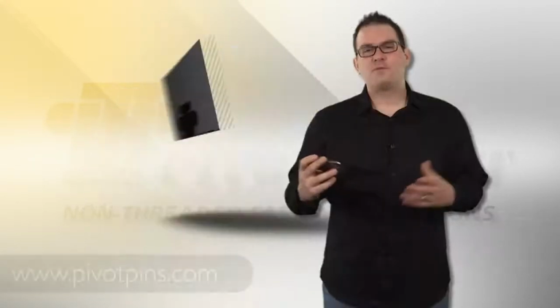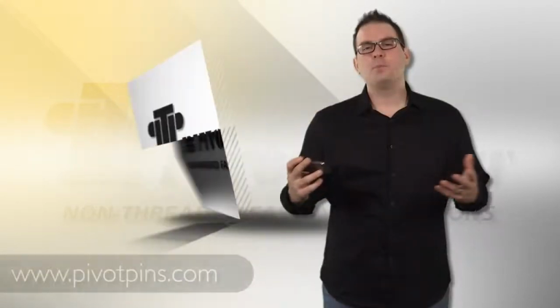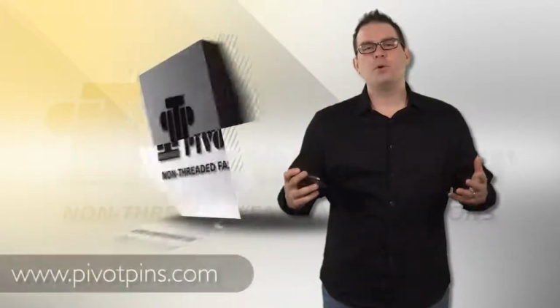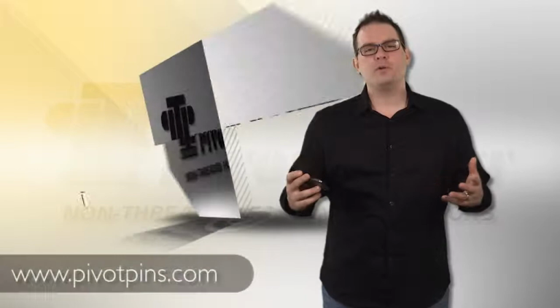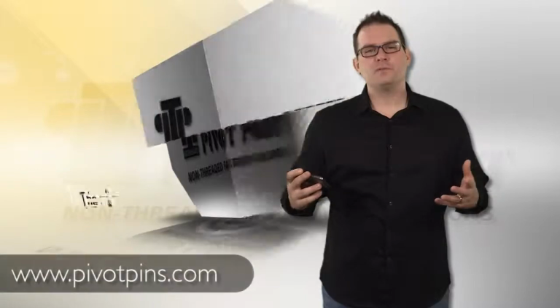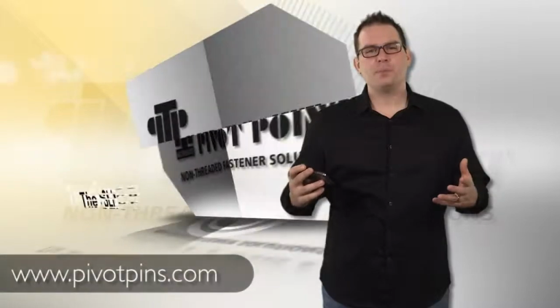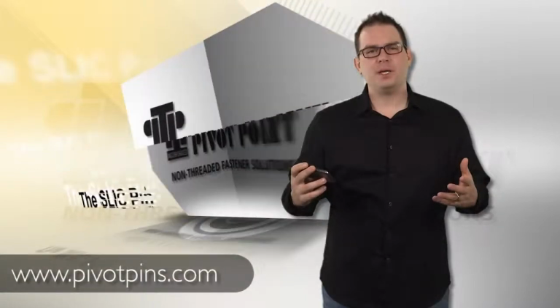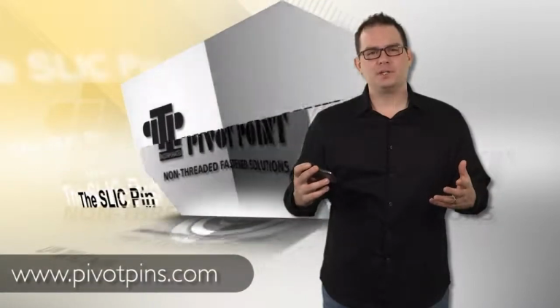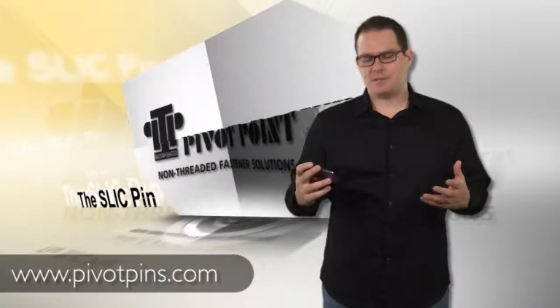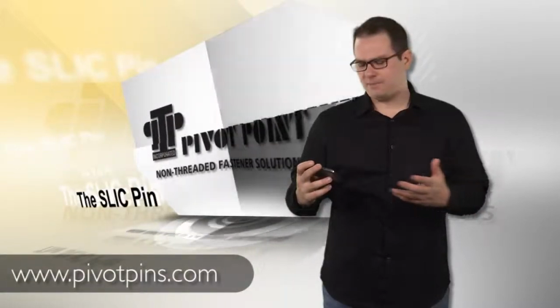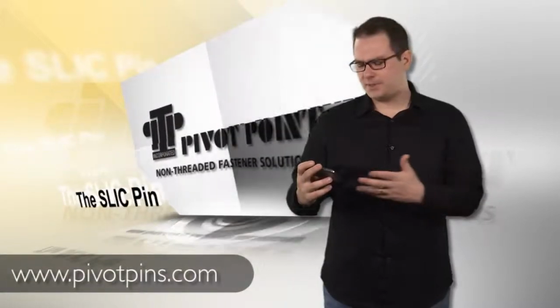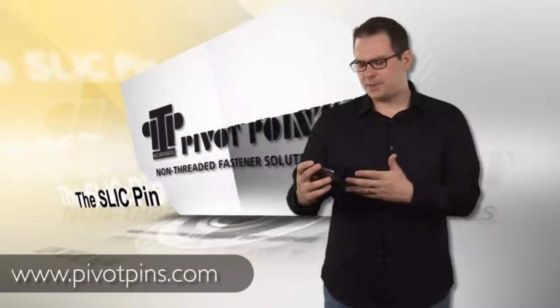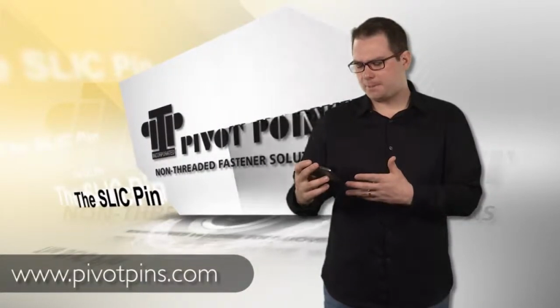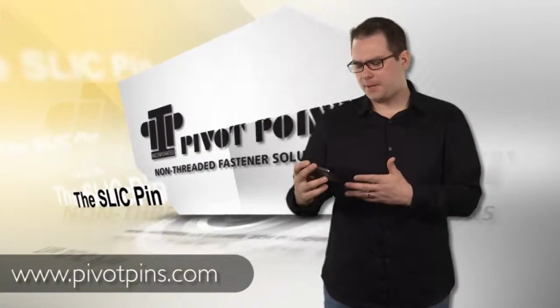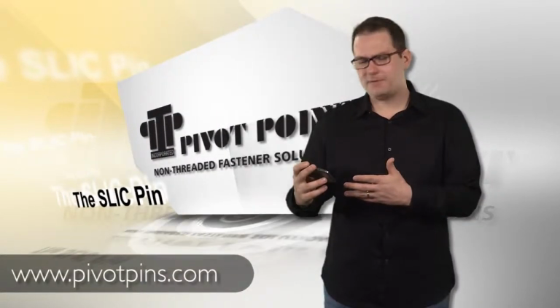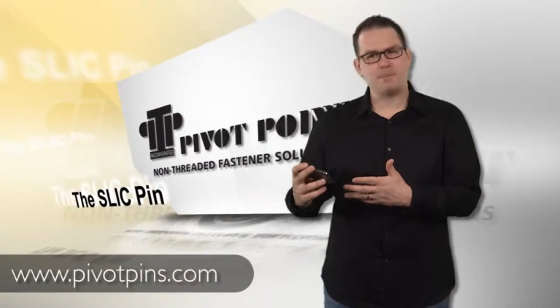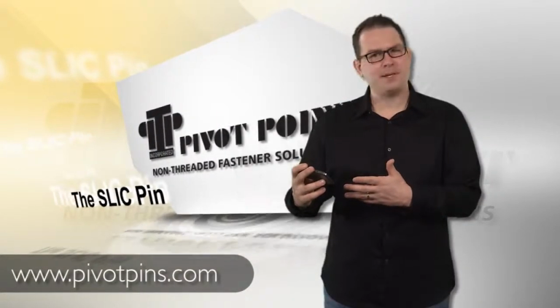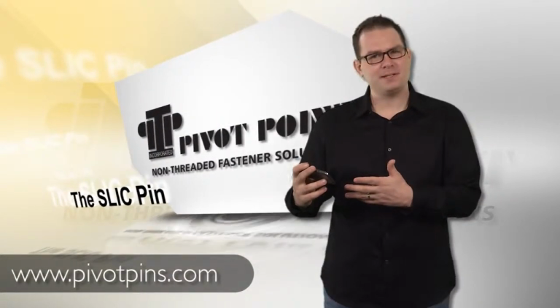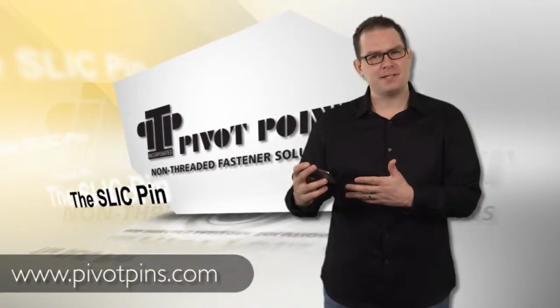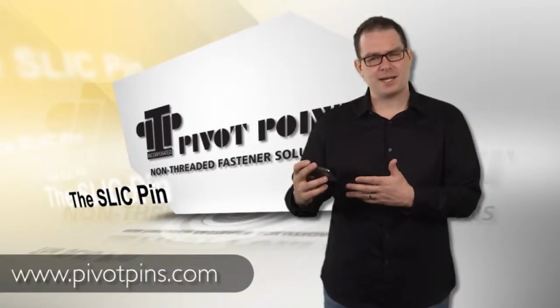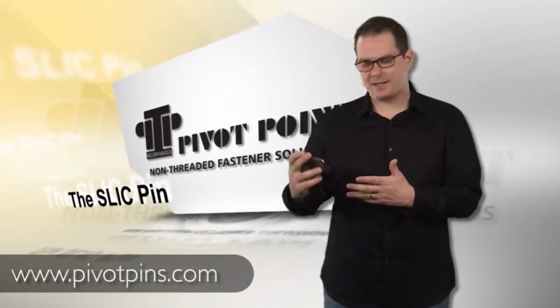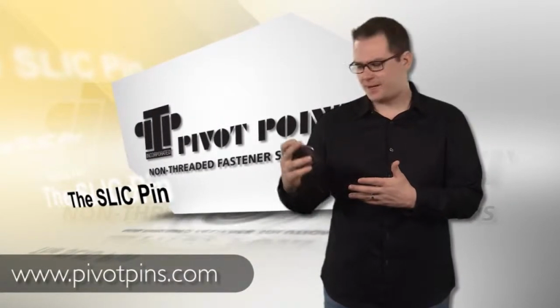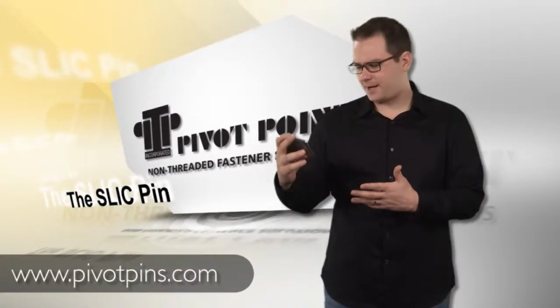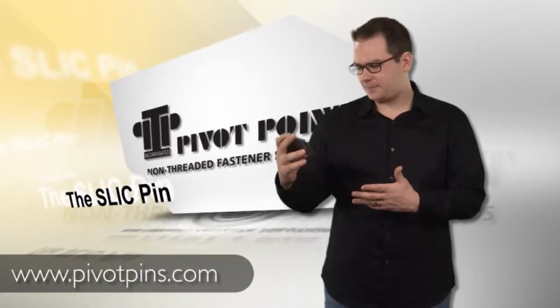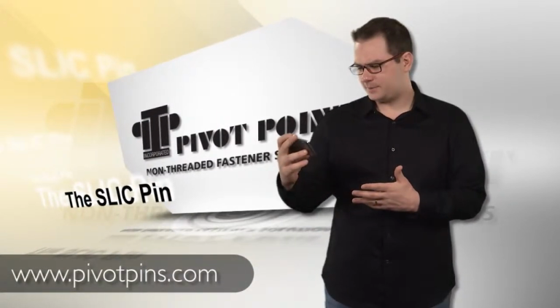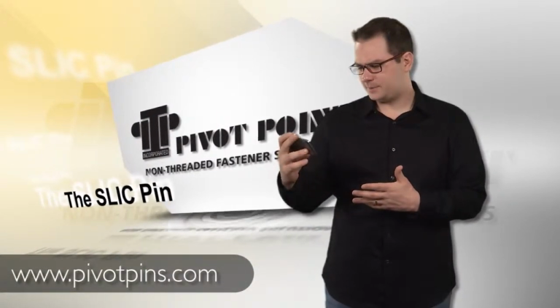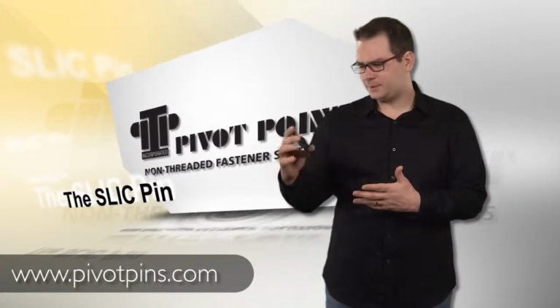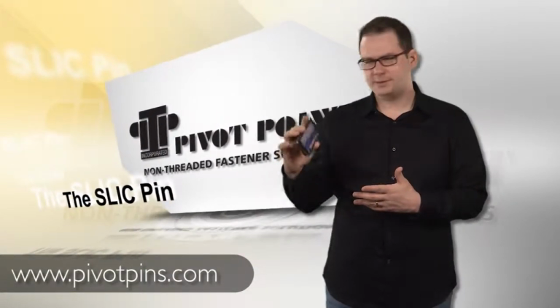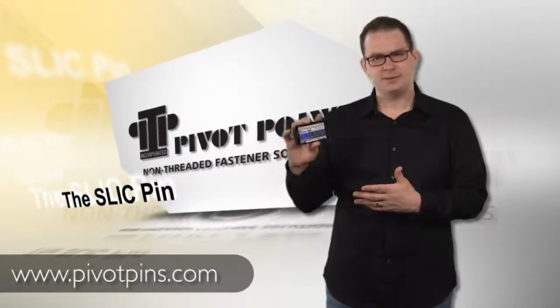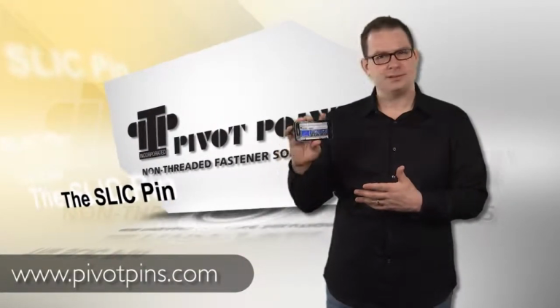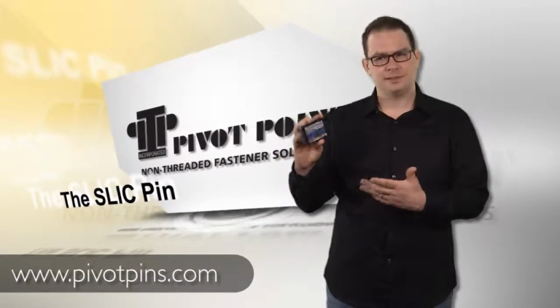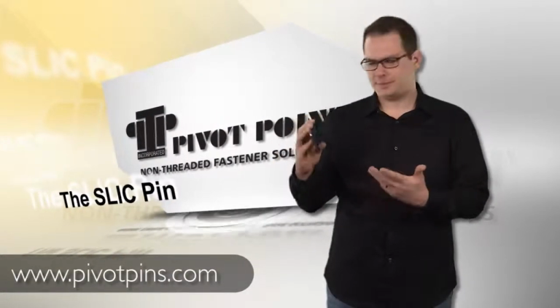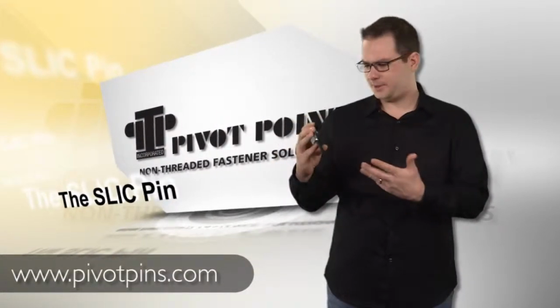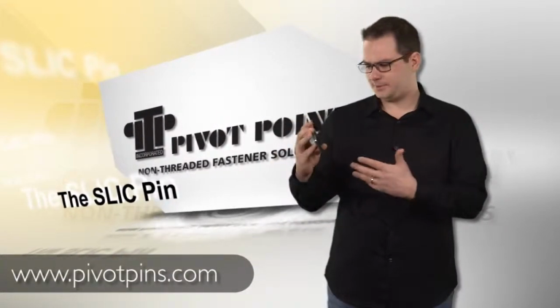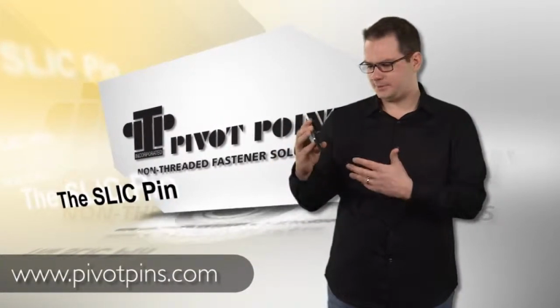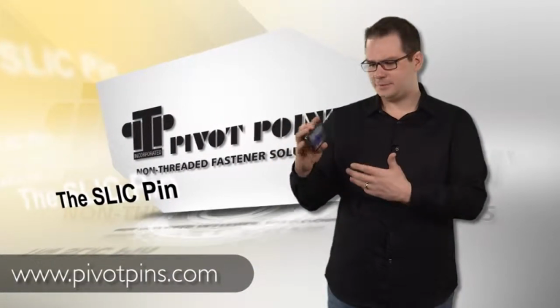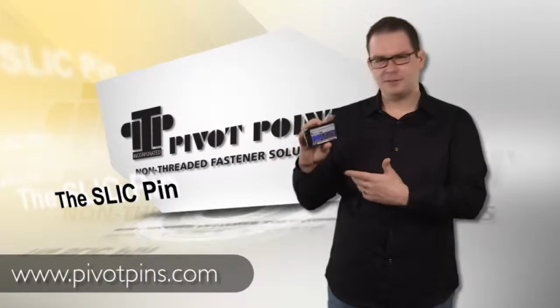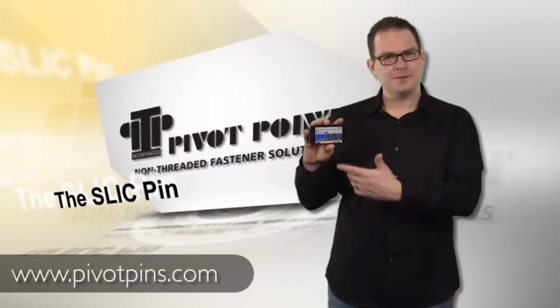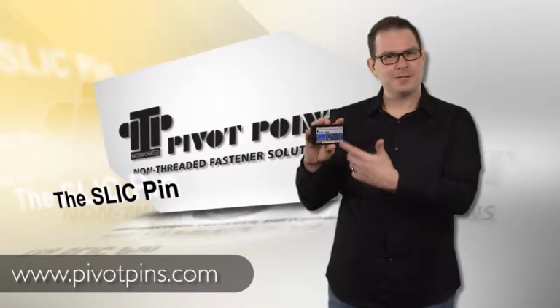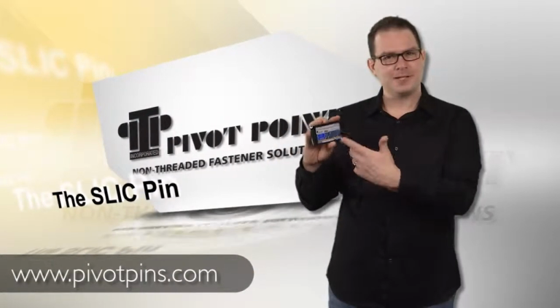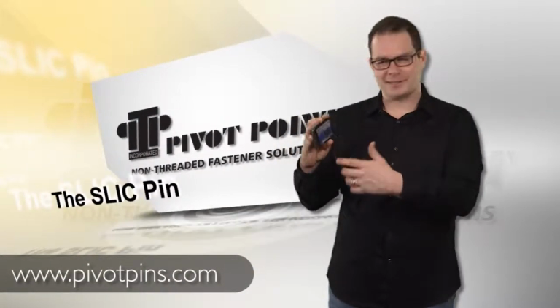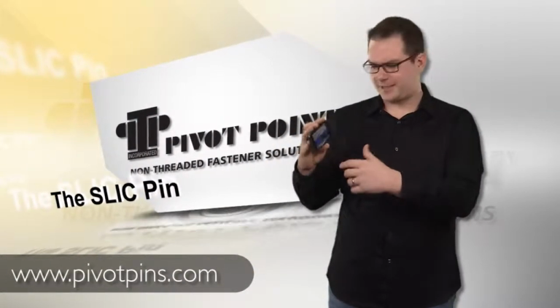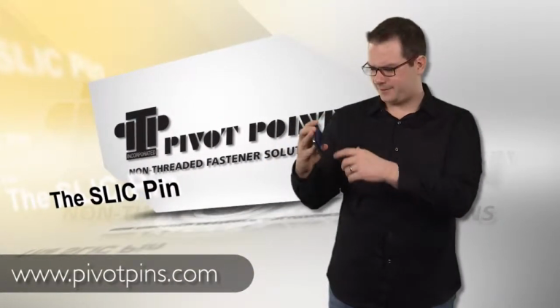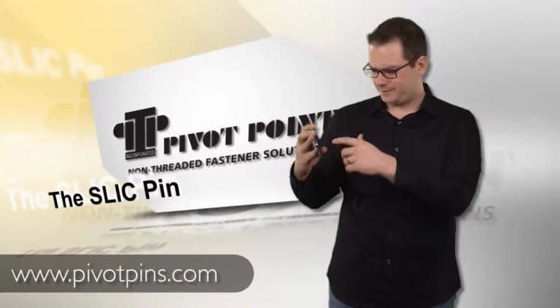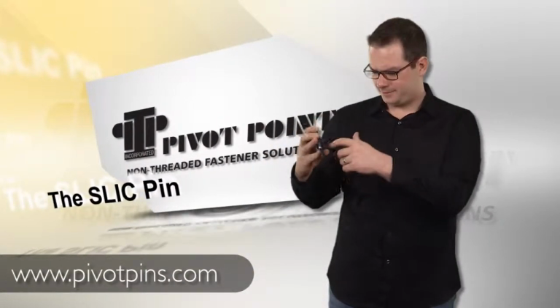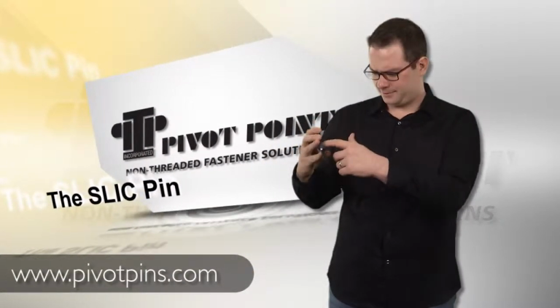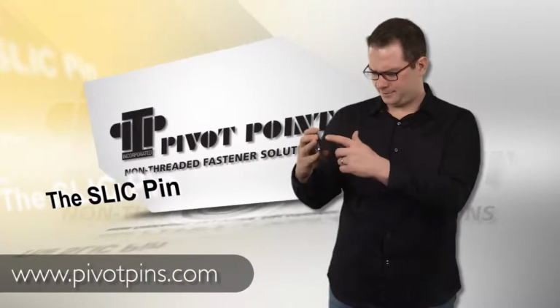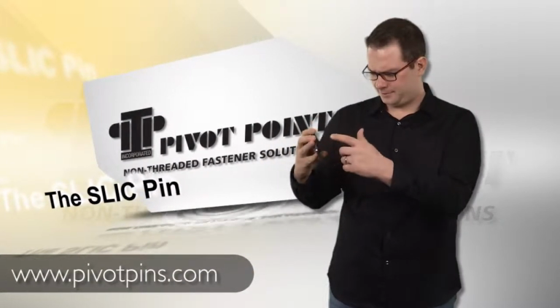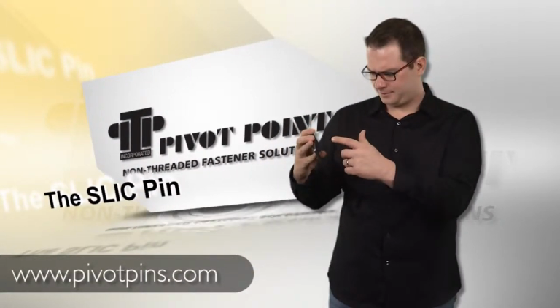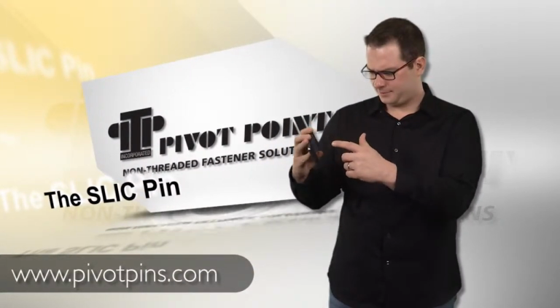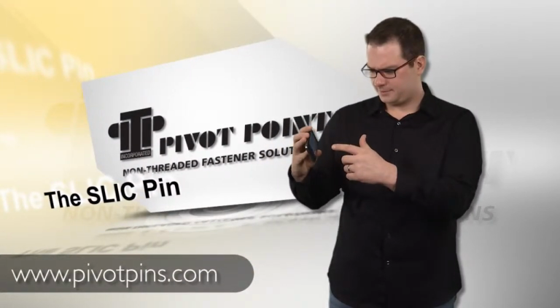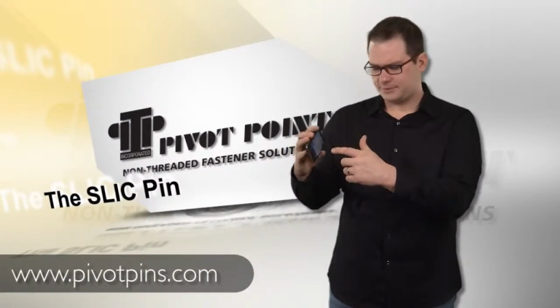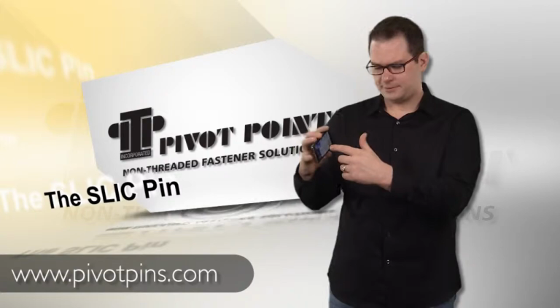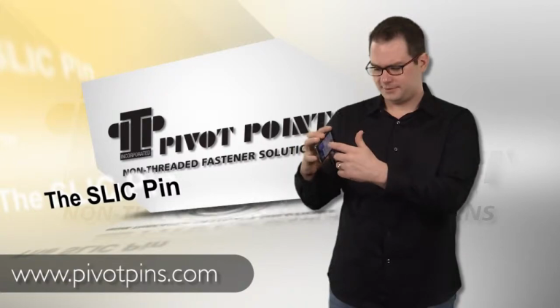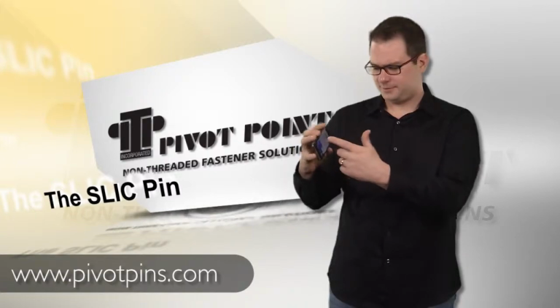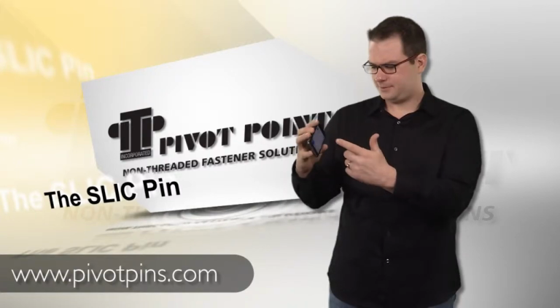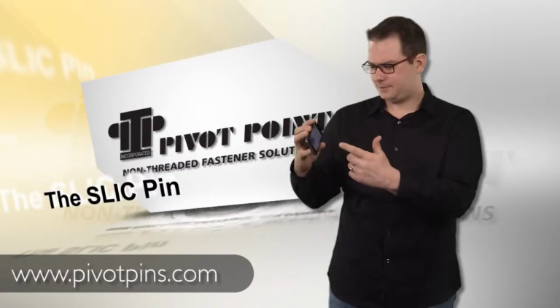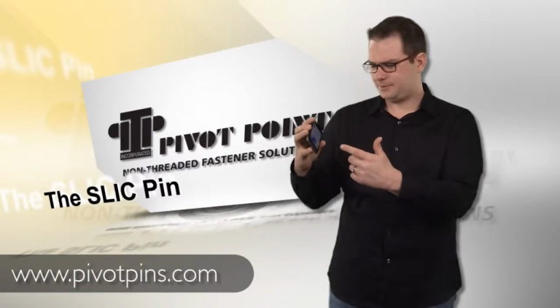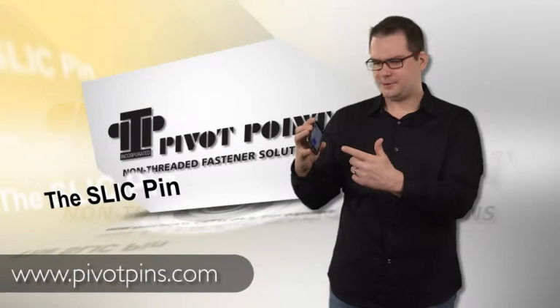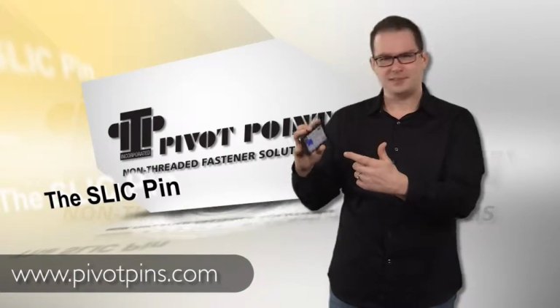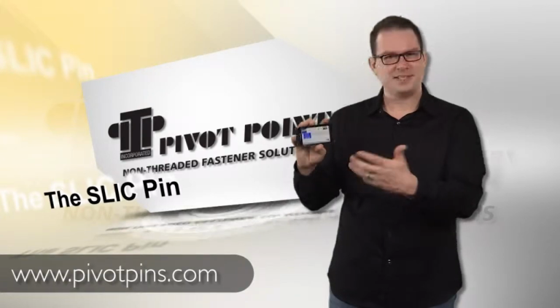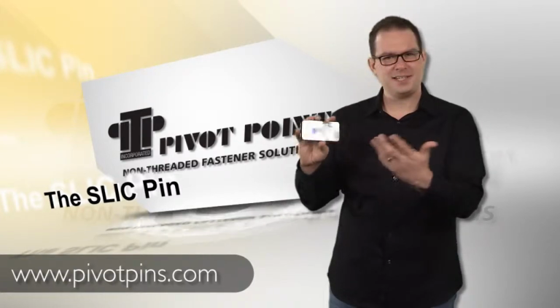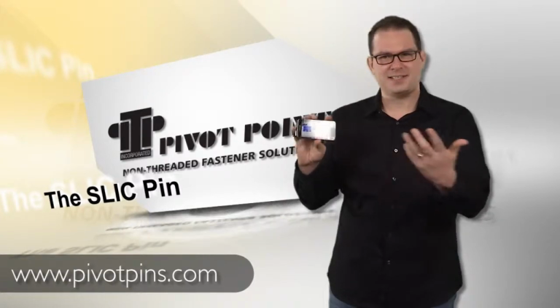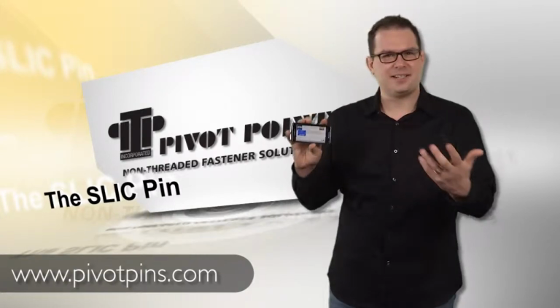For more information, visit pivotpins.com. Look at that — it's easy.